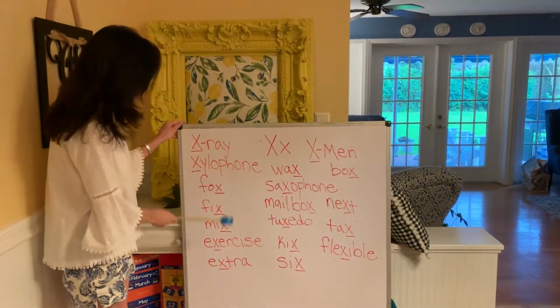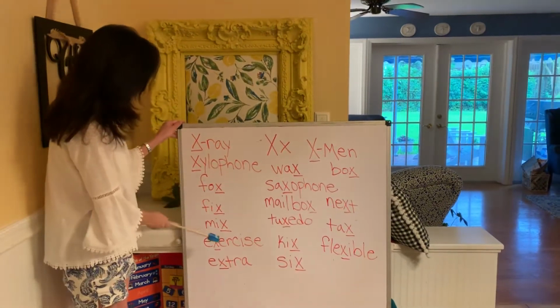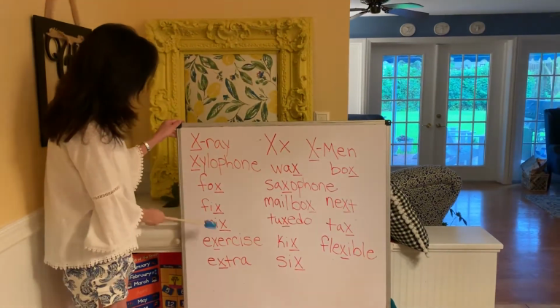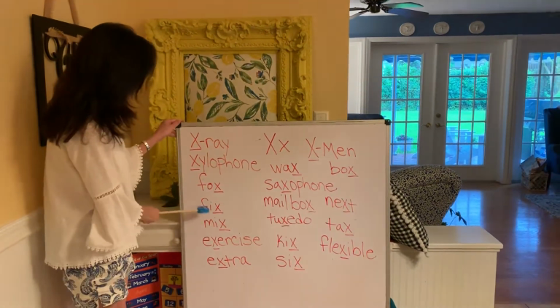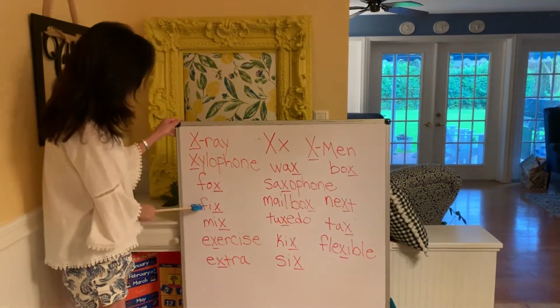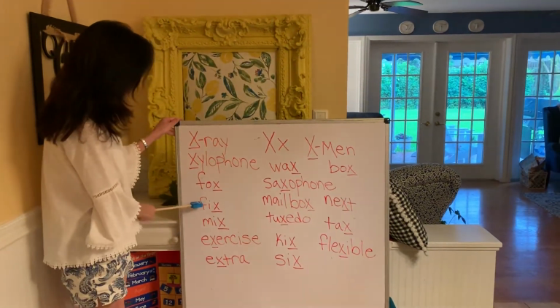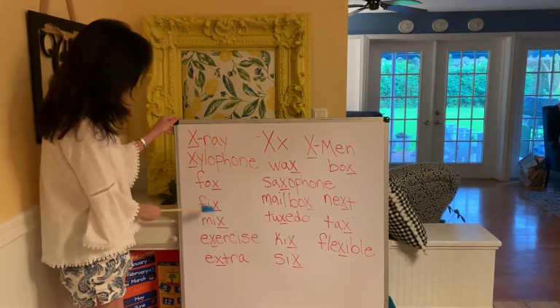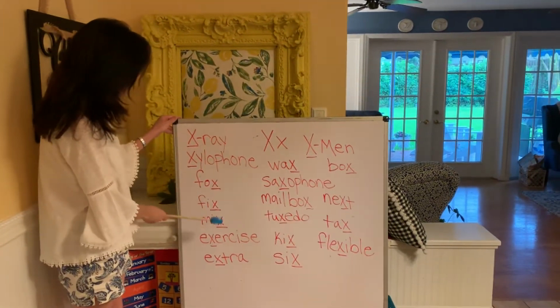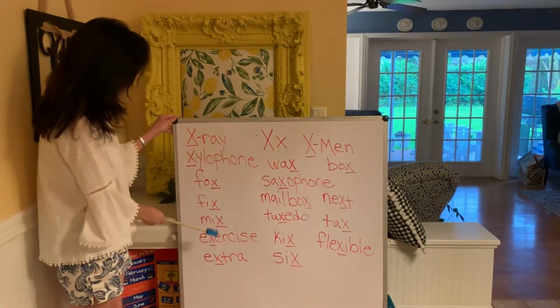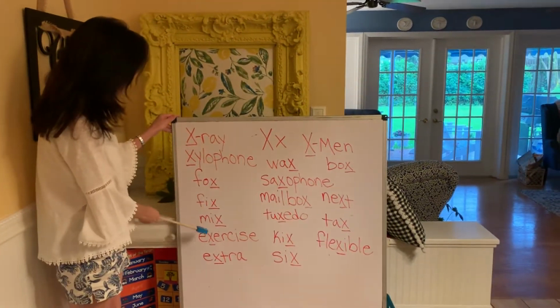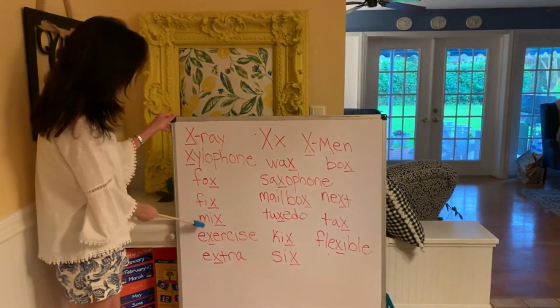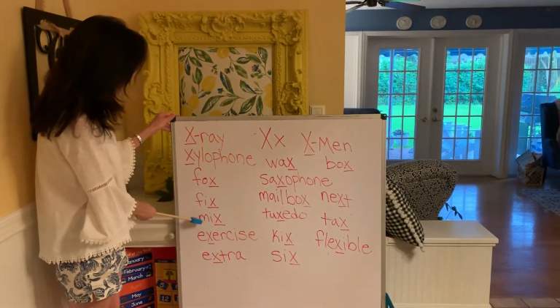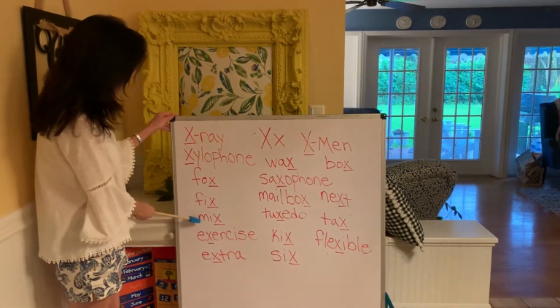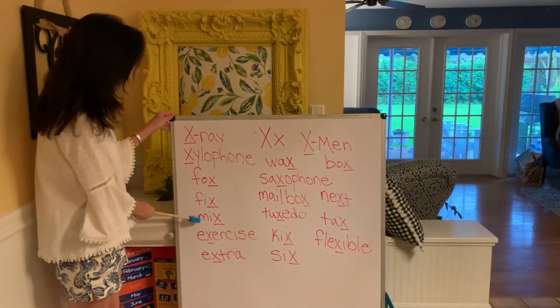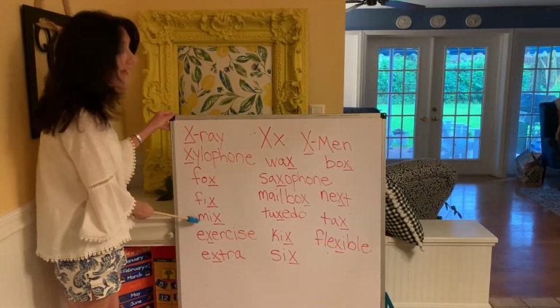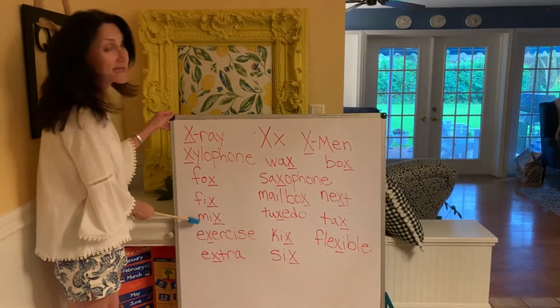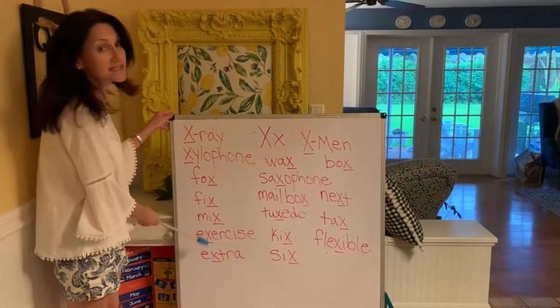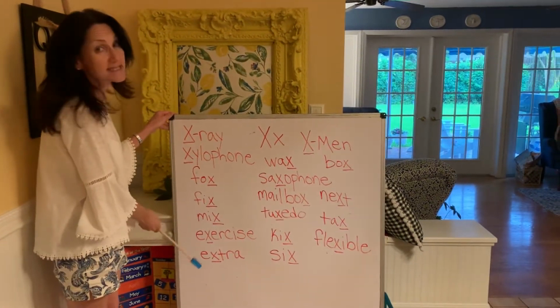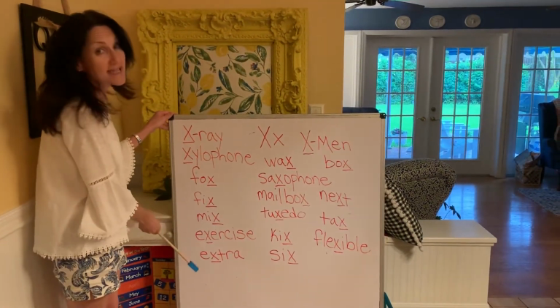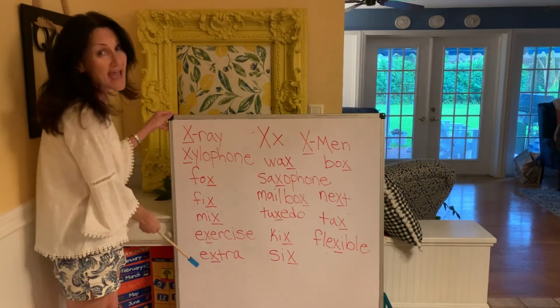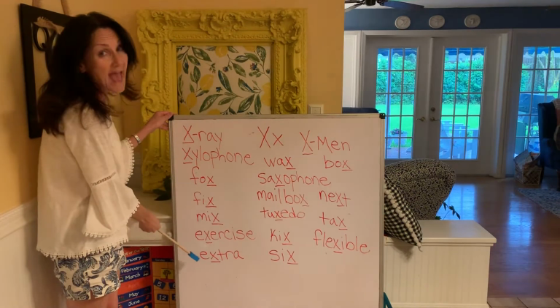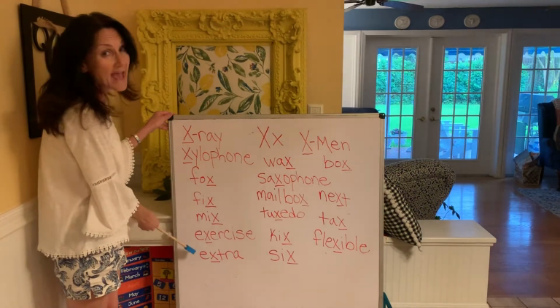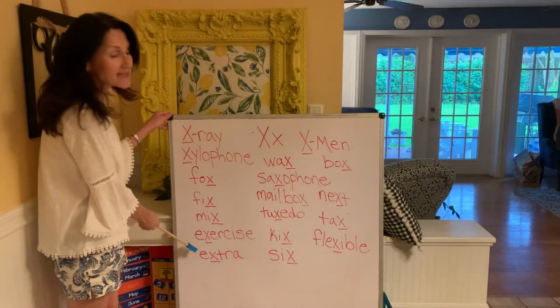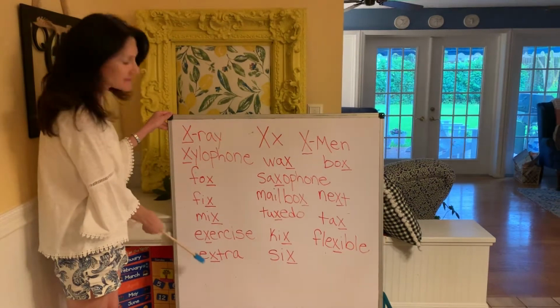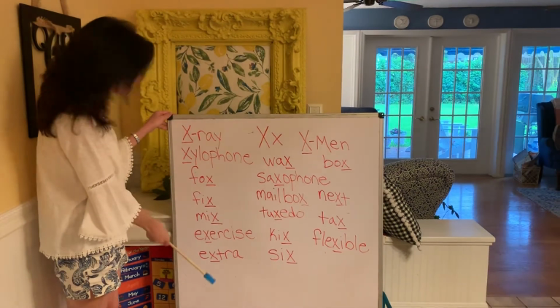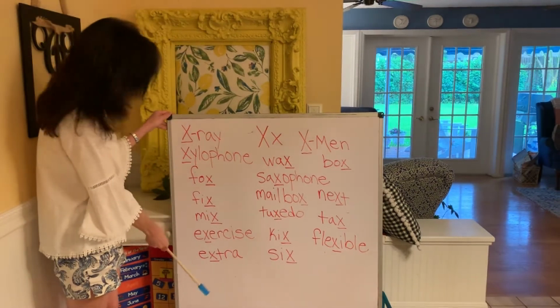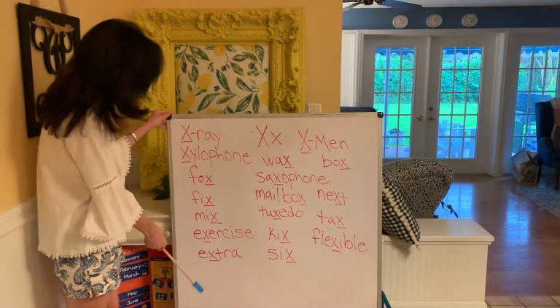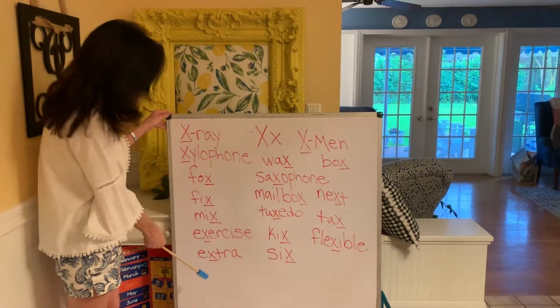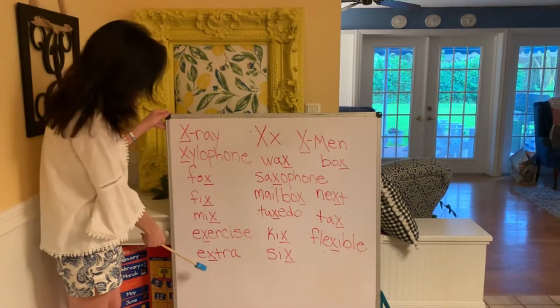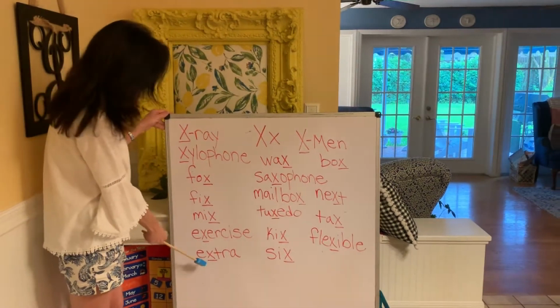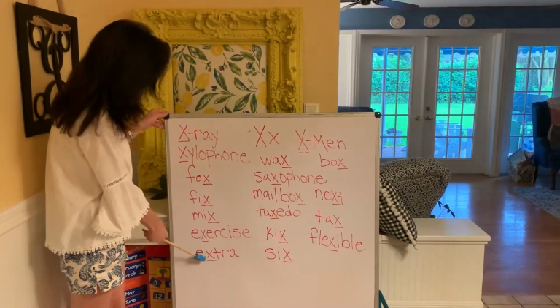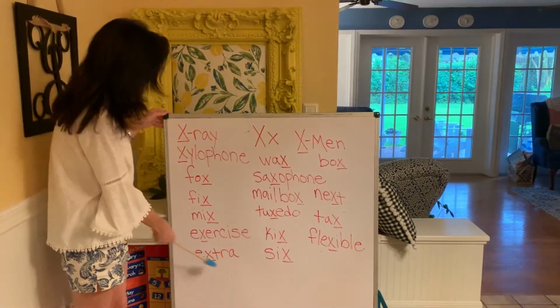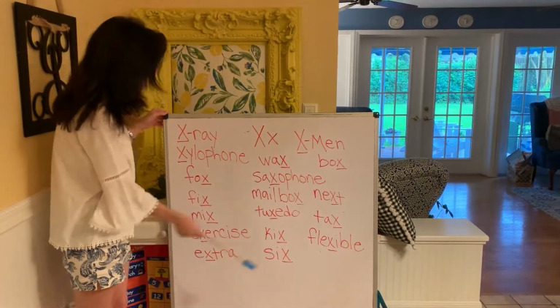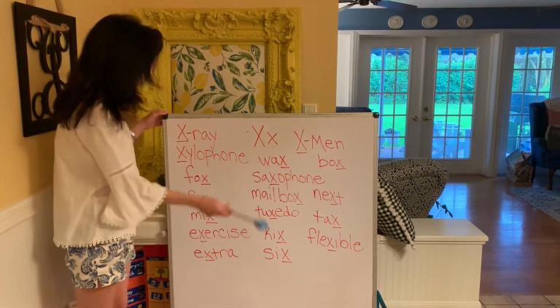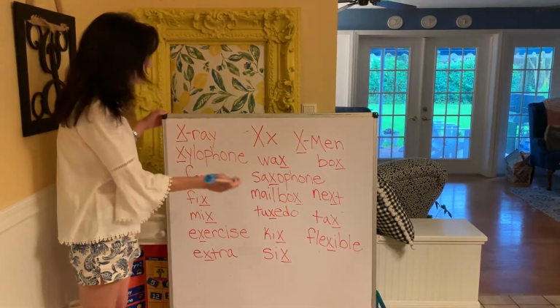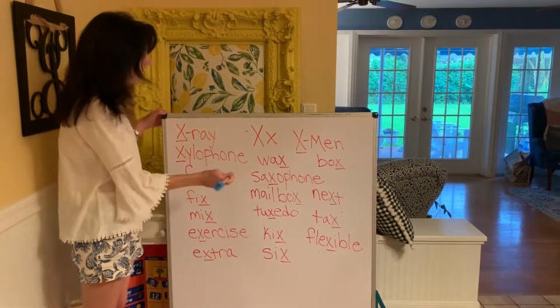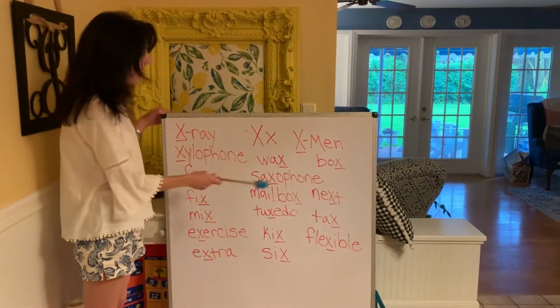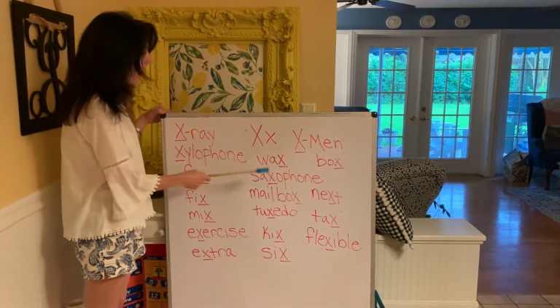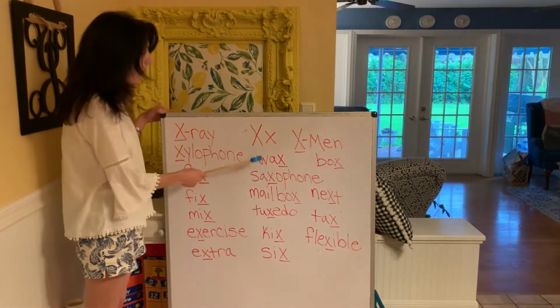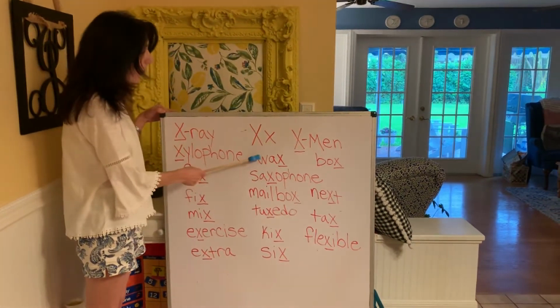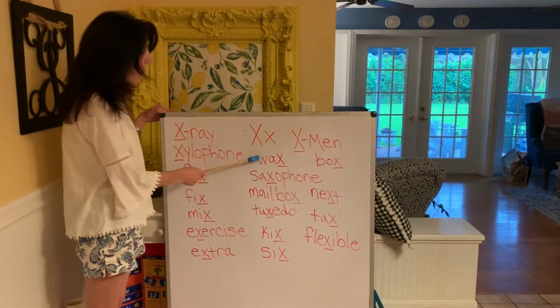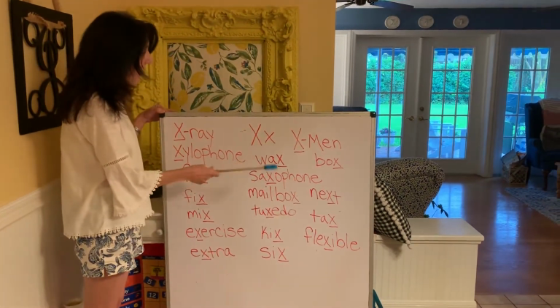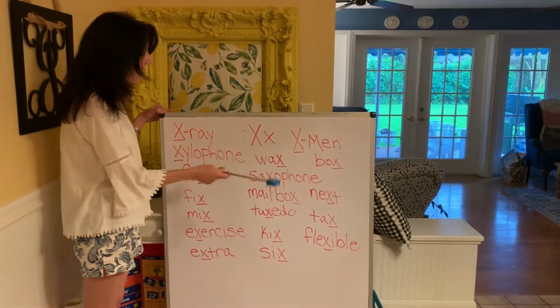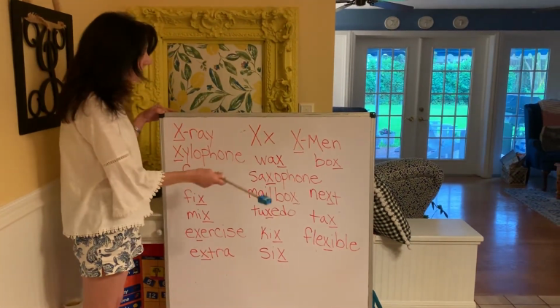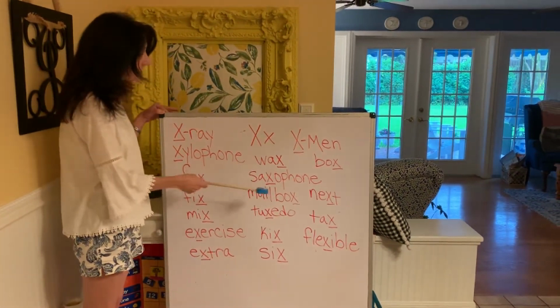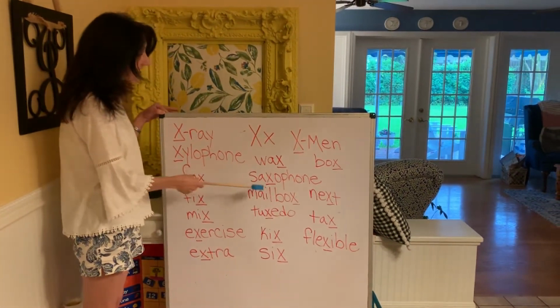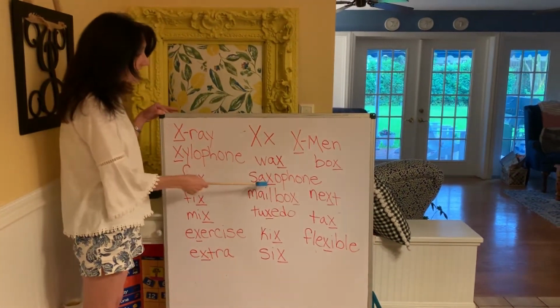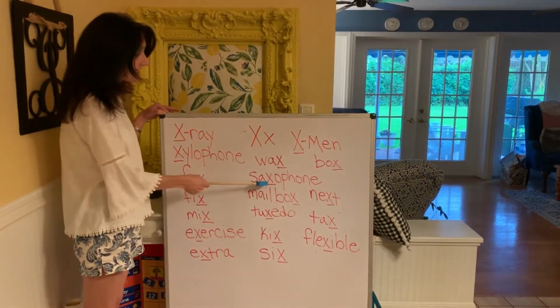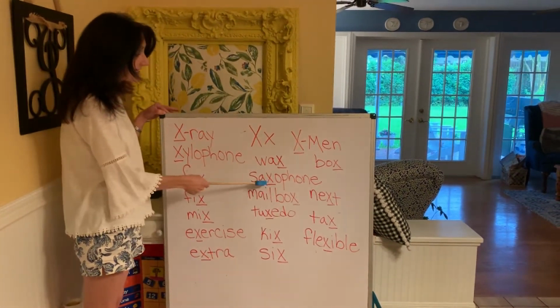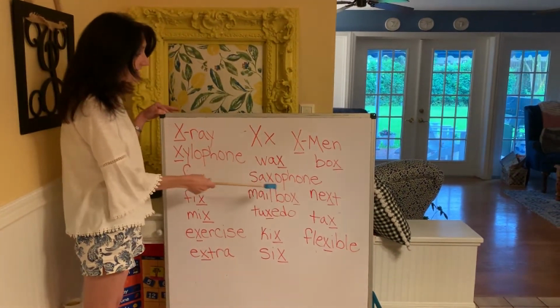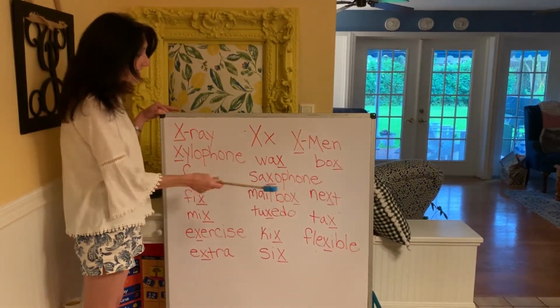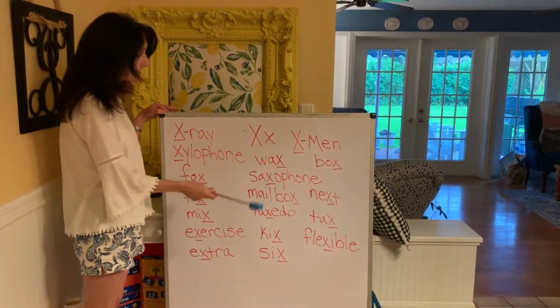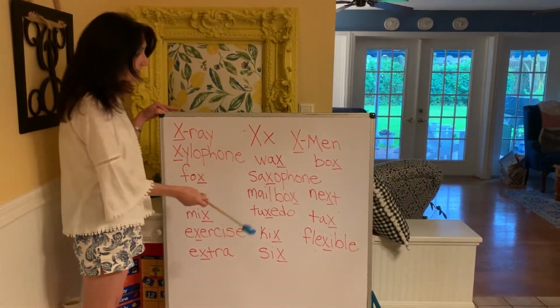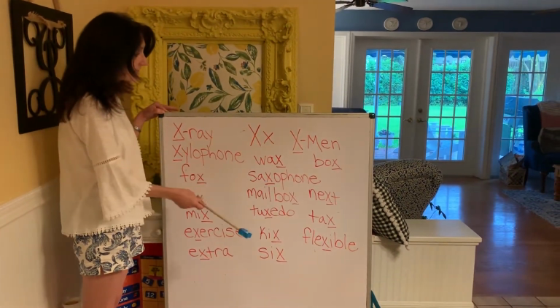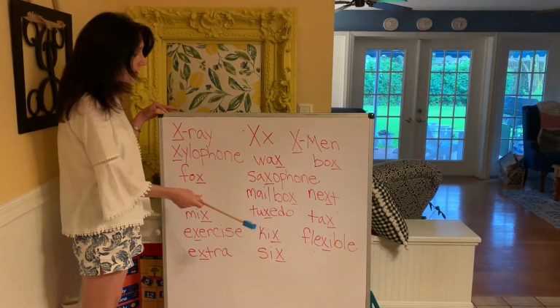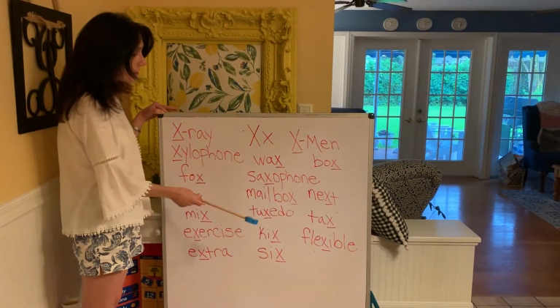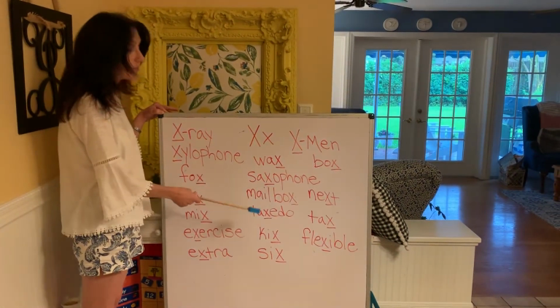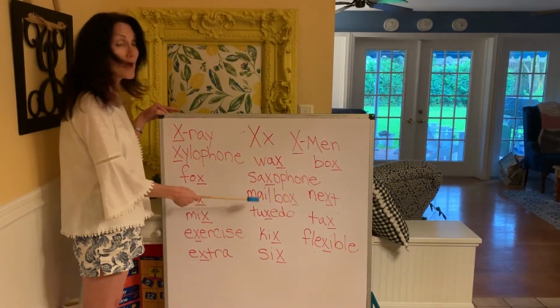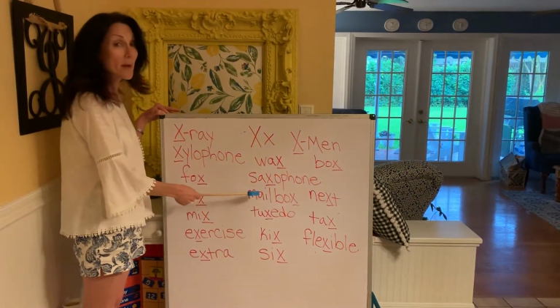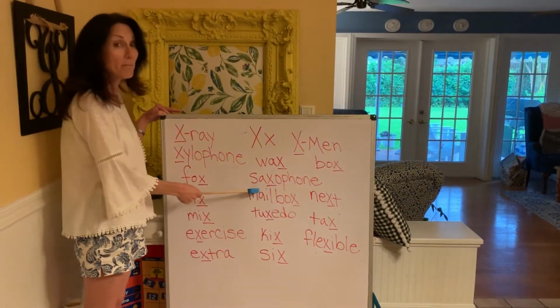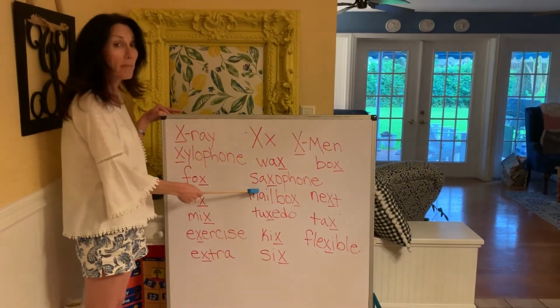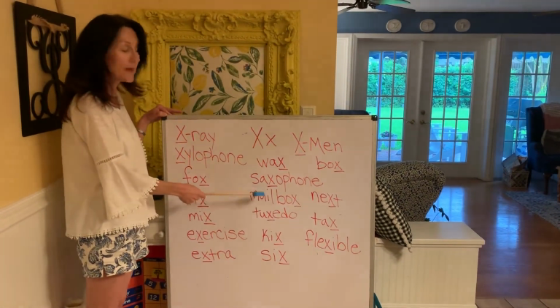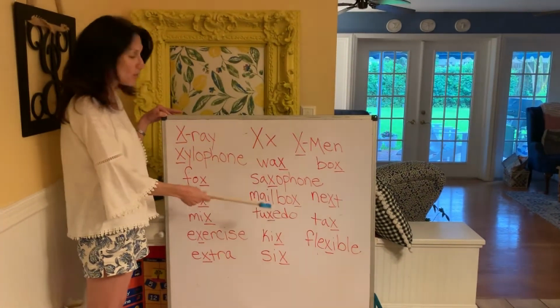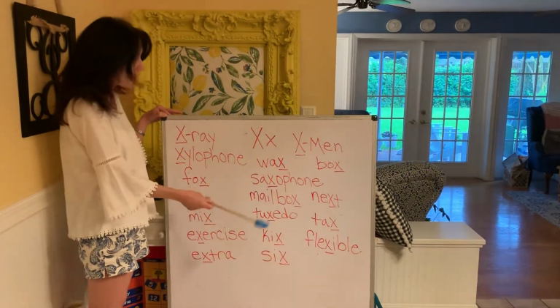Fox, fix, mix, exercise, extra, wax, saxophone, mailbox.